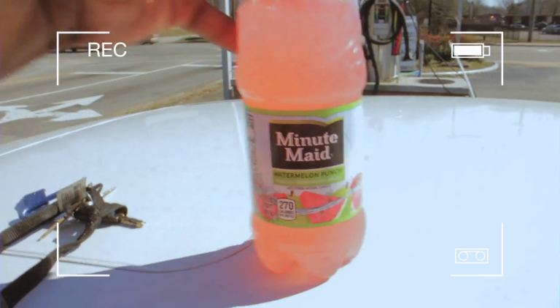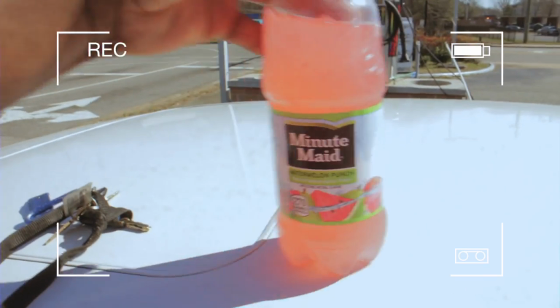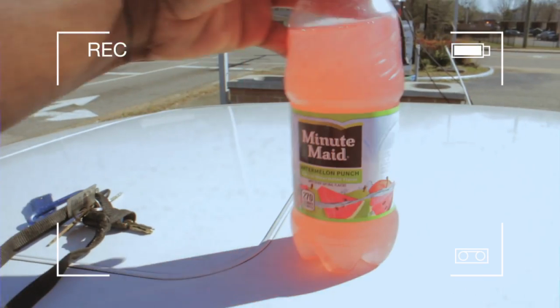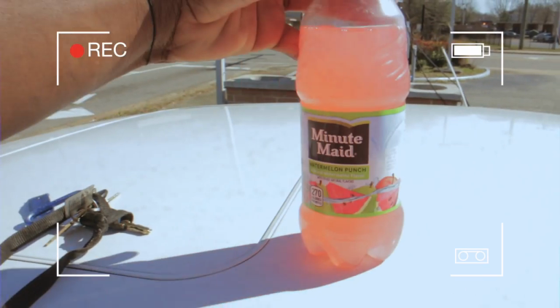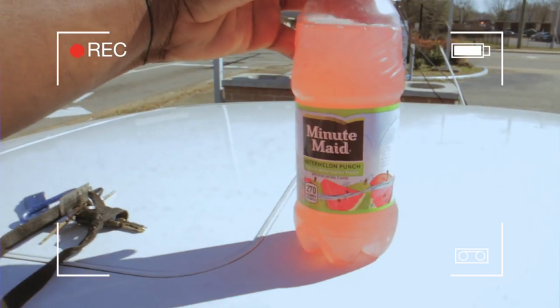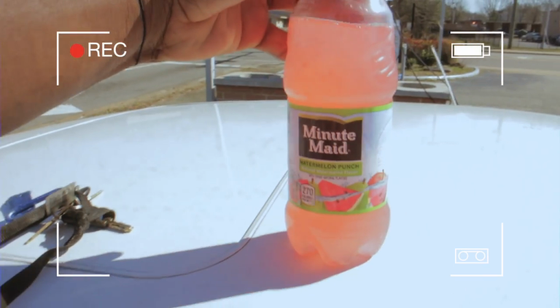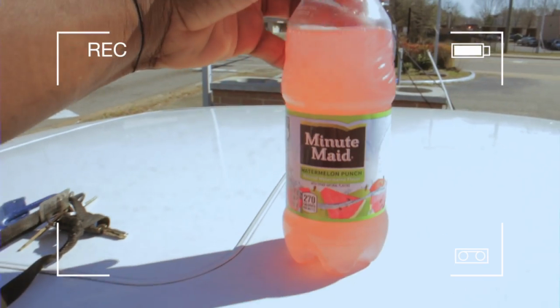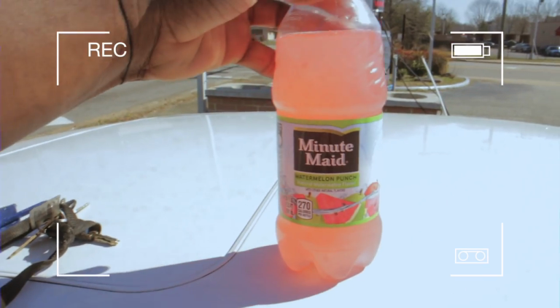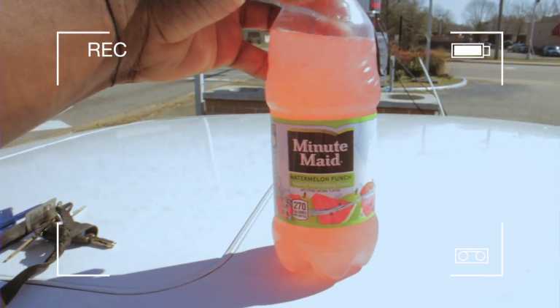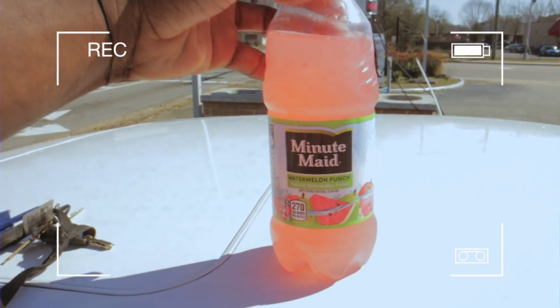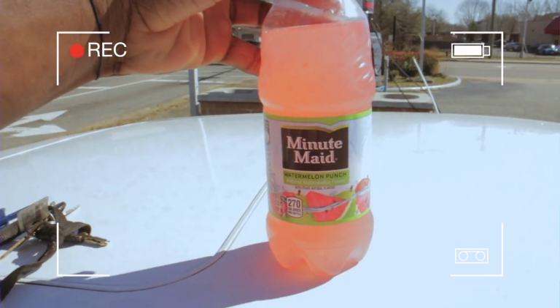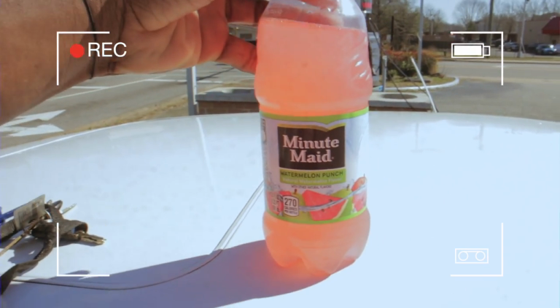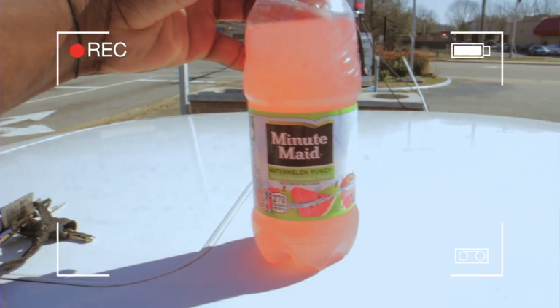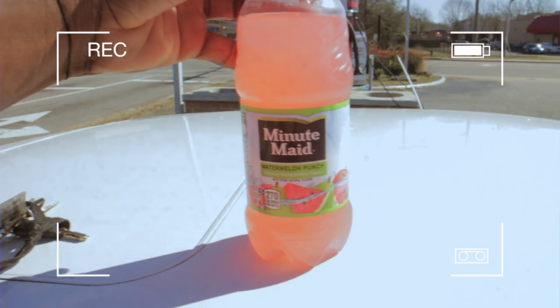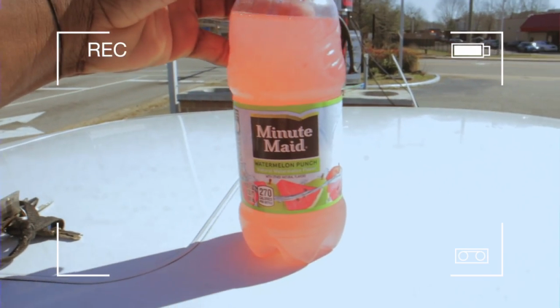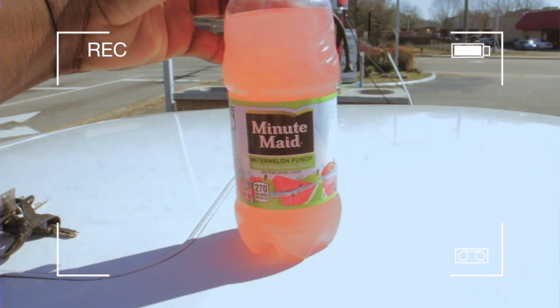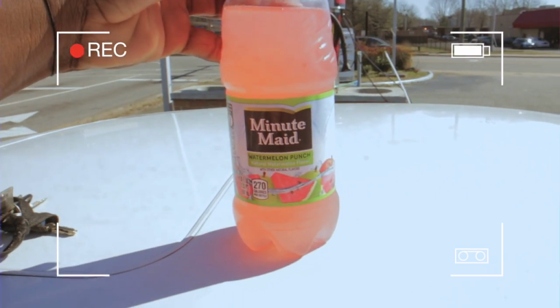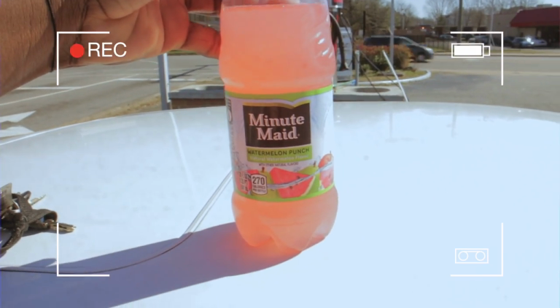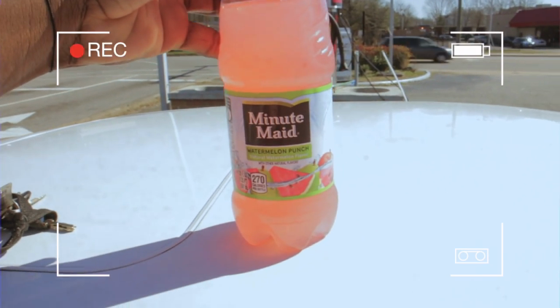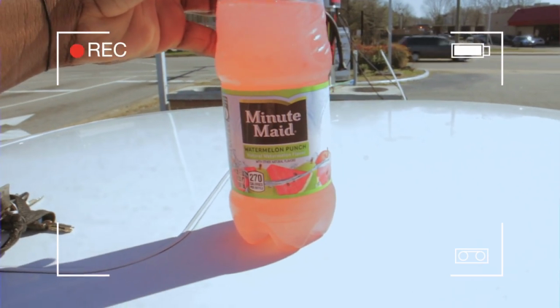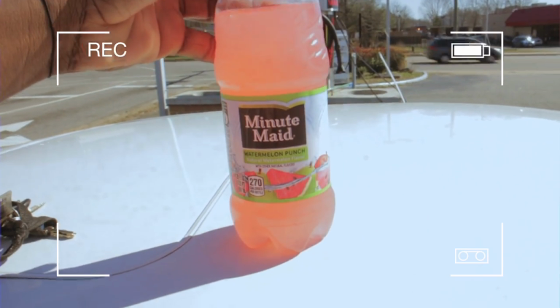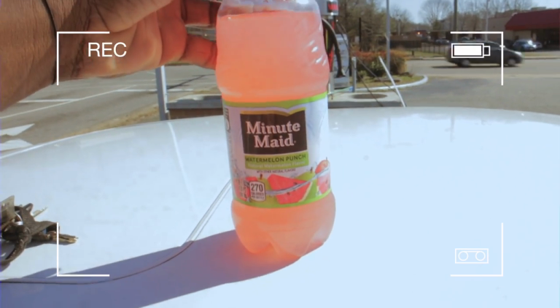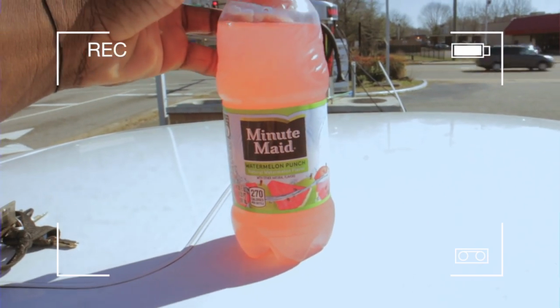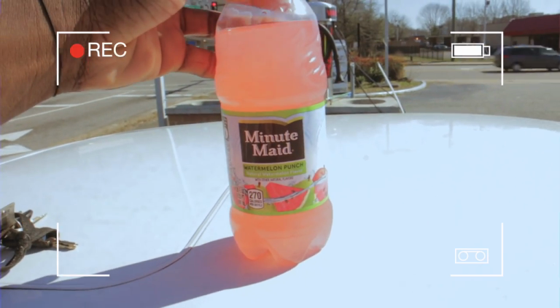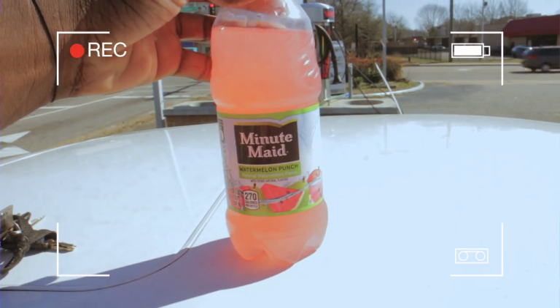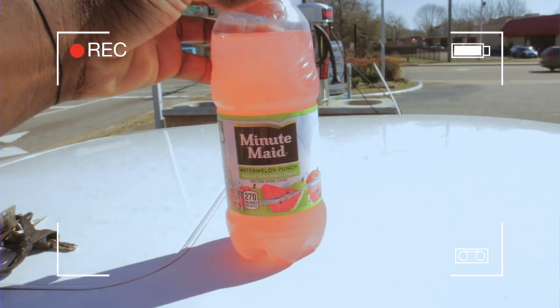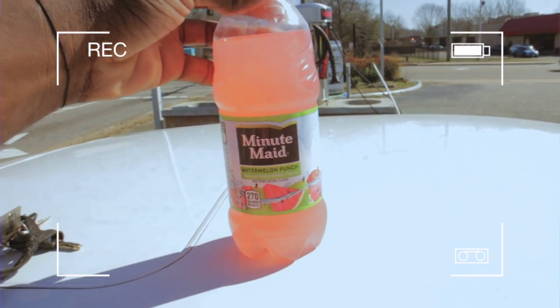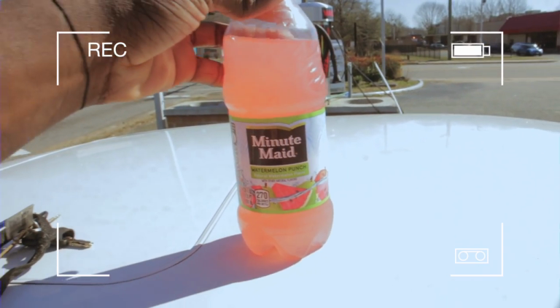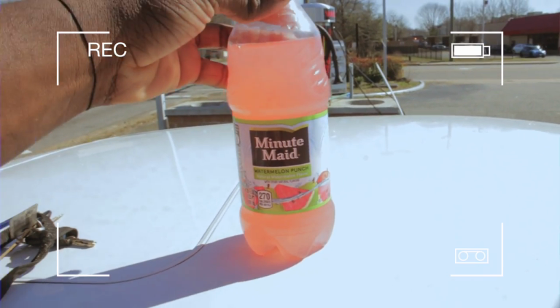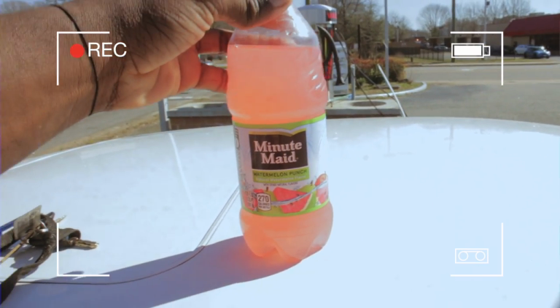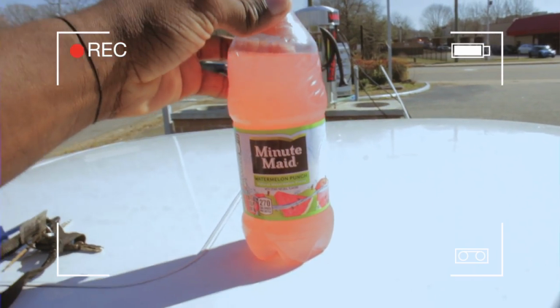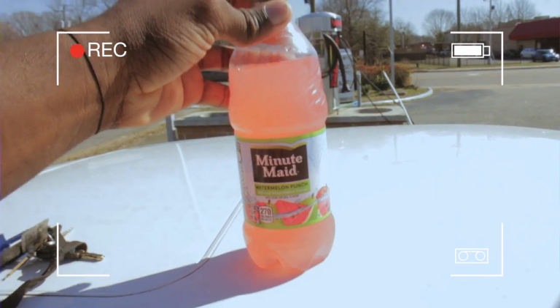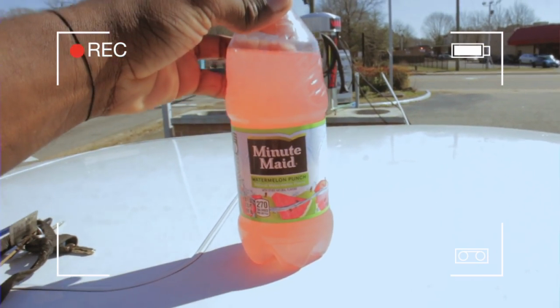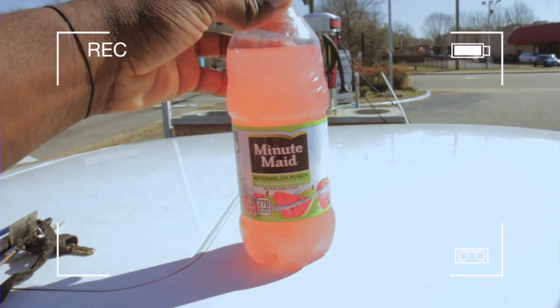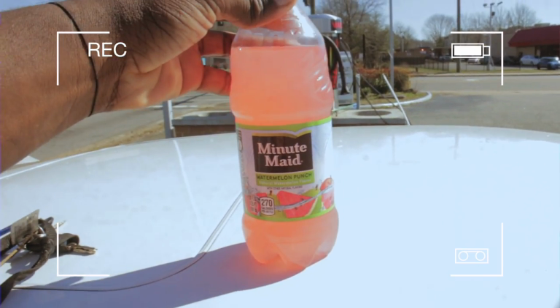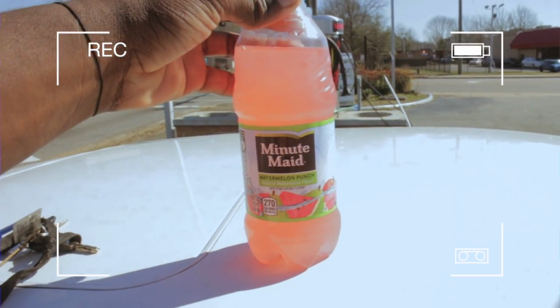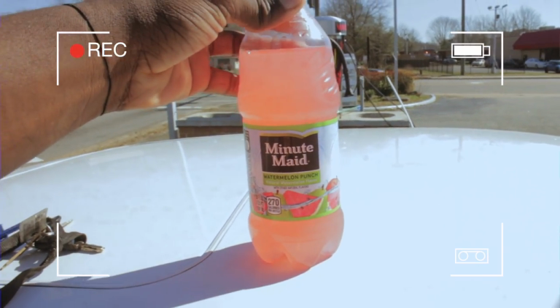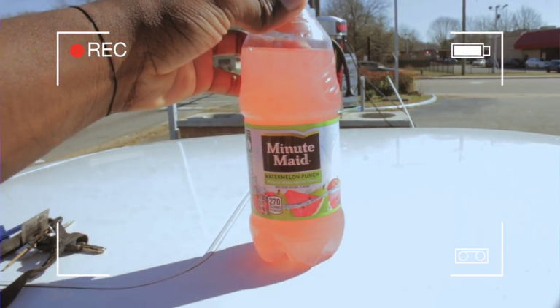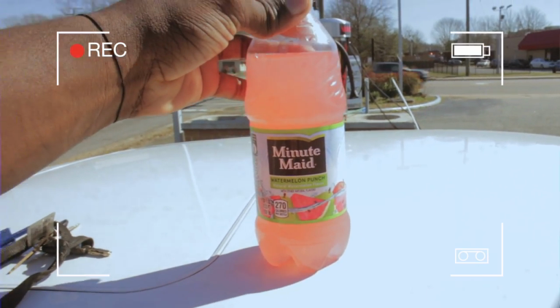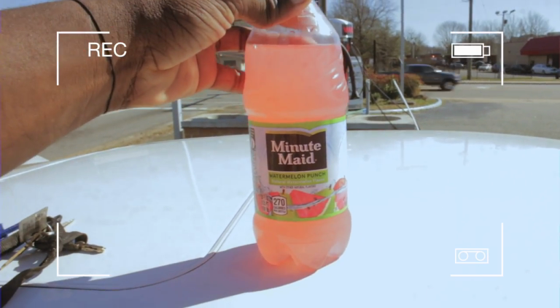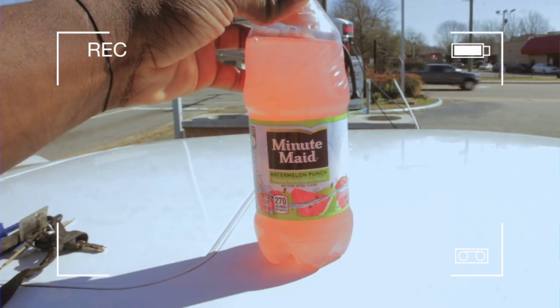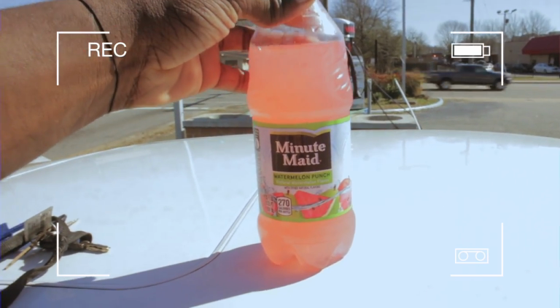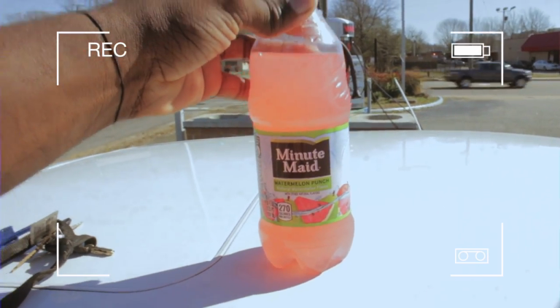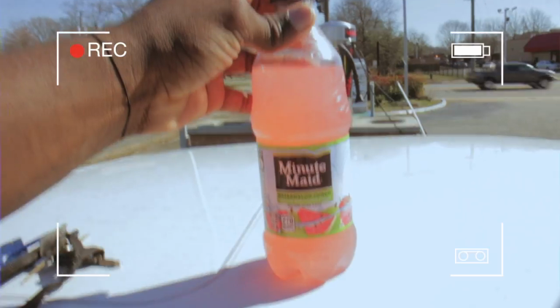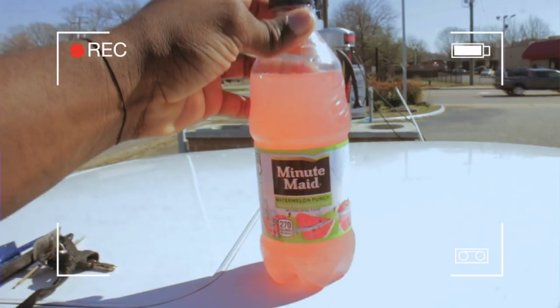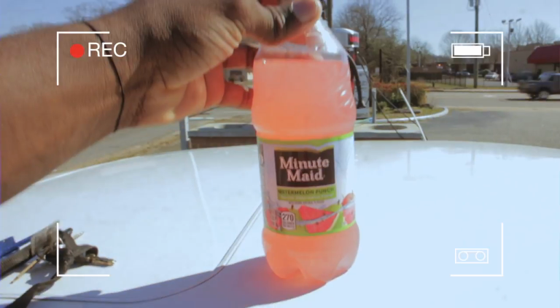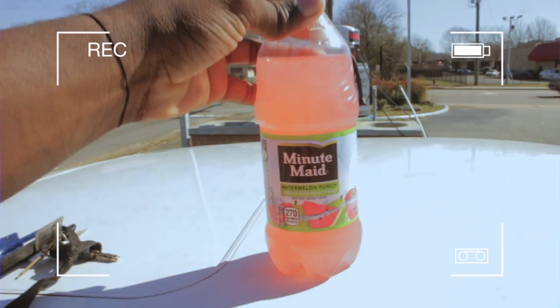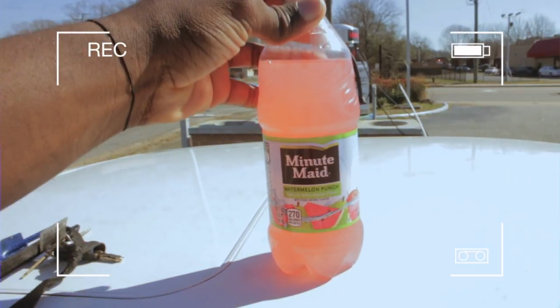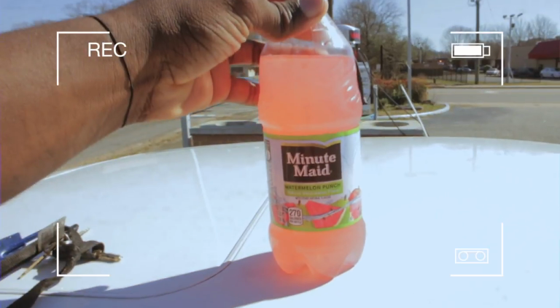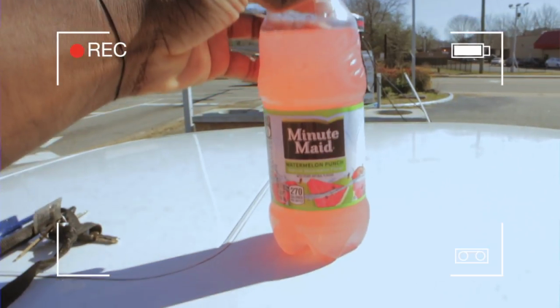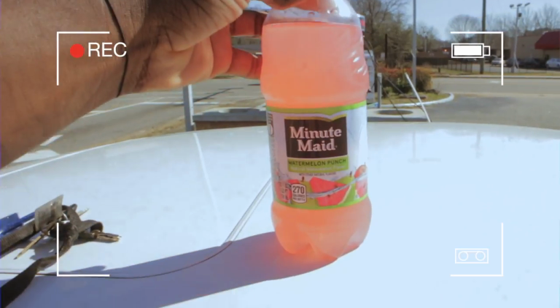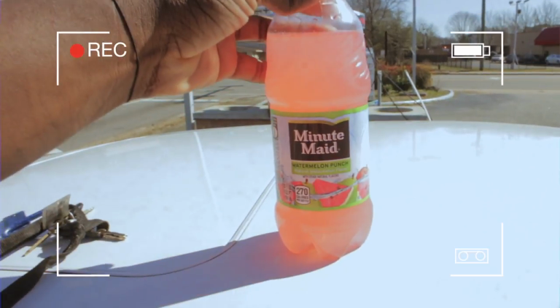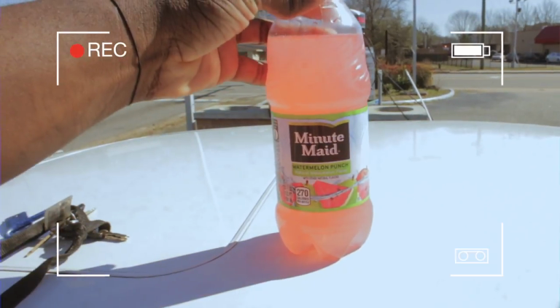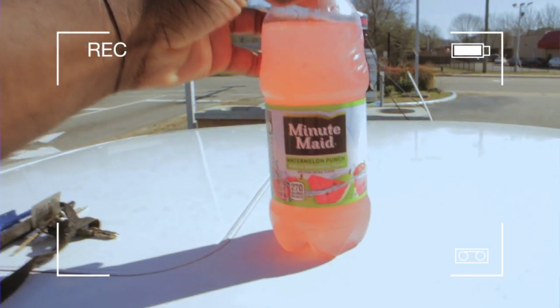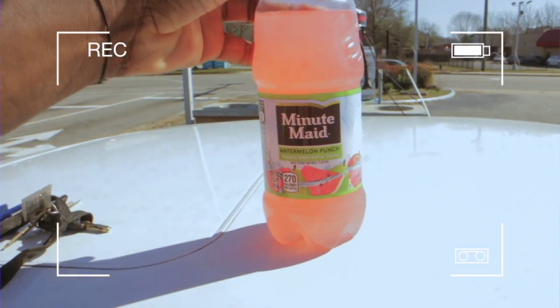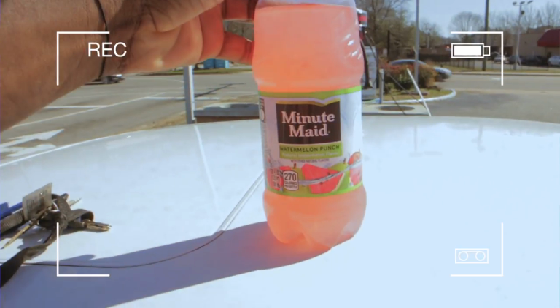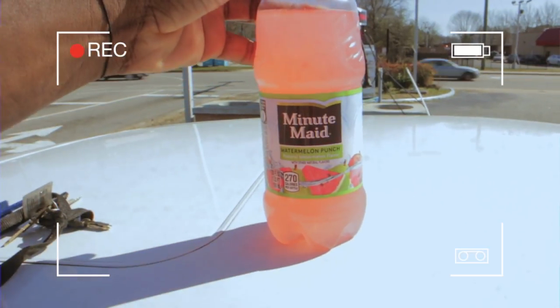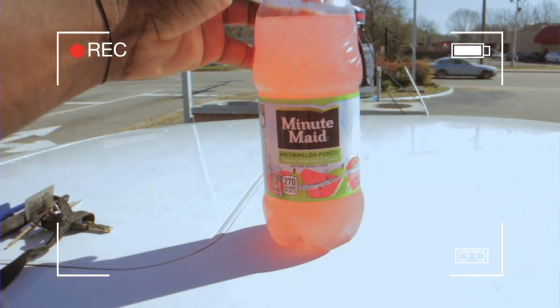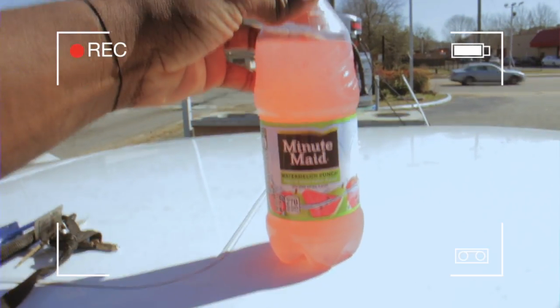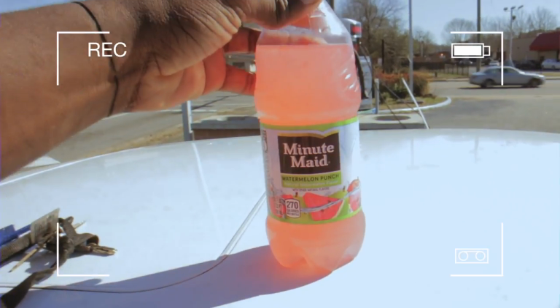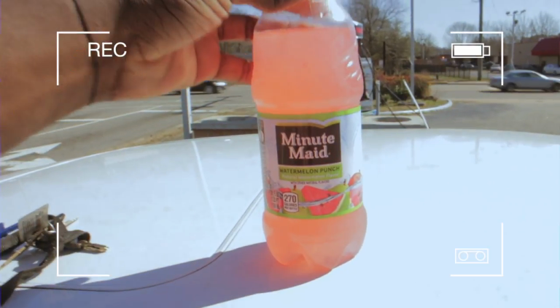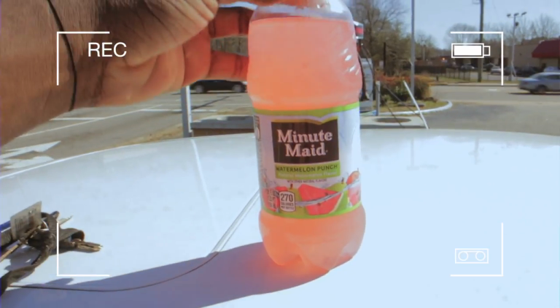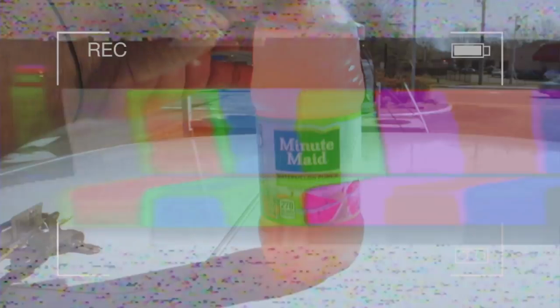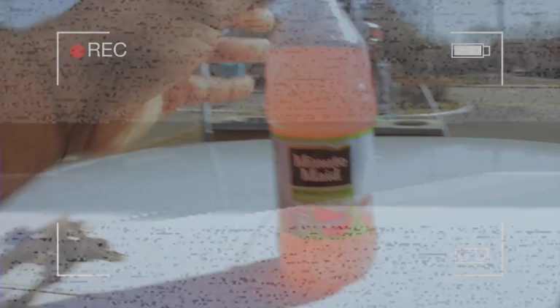Guys, this is so fucking good. I don't know if it's because I'm black and I like watermelon flavored shit or what, but I love it.